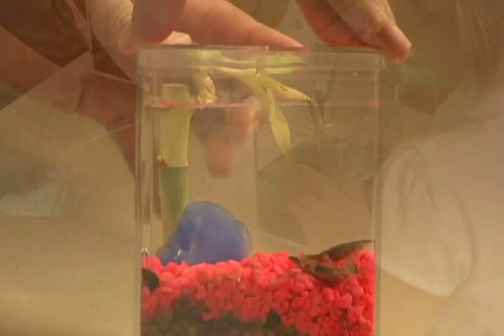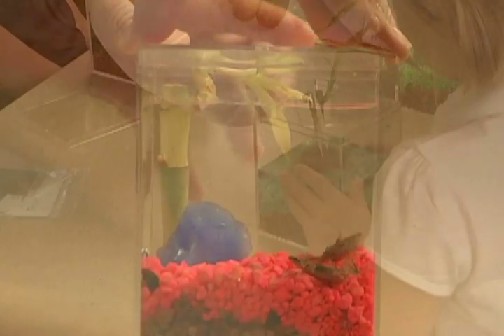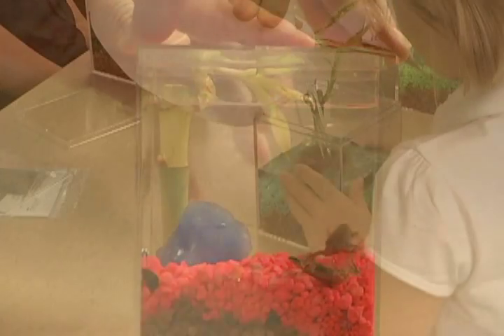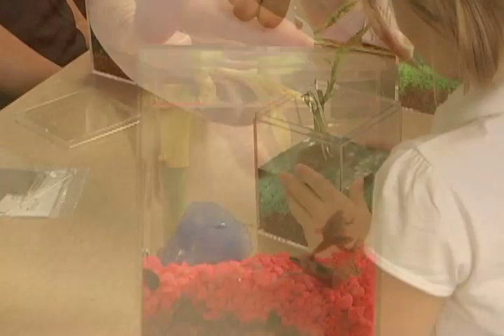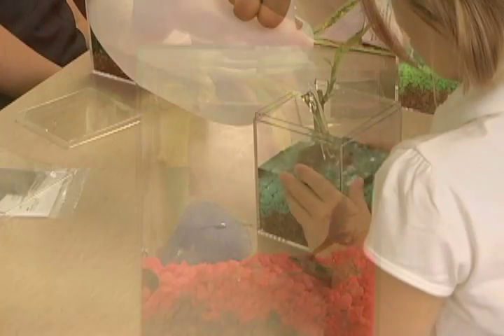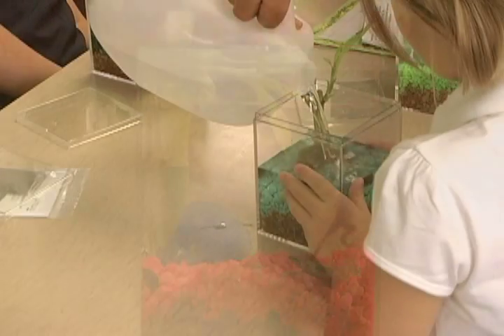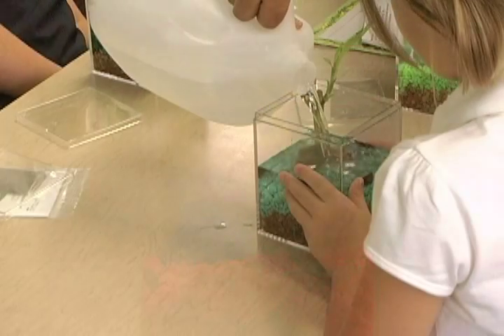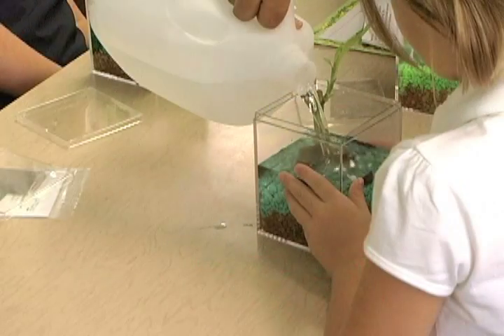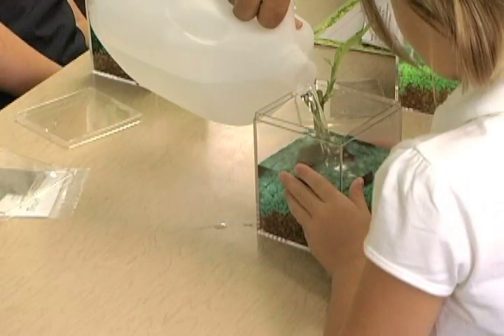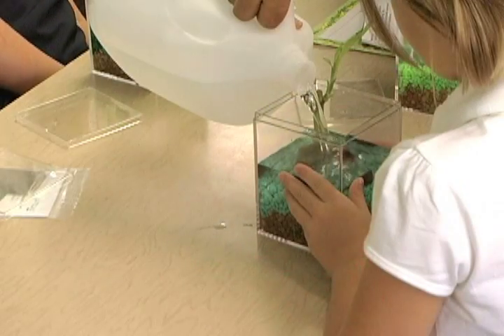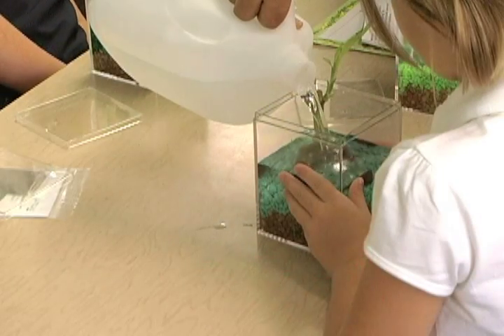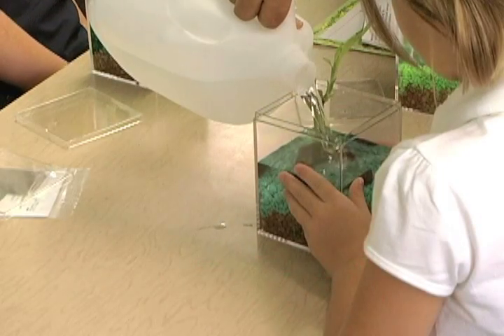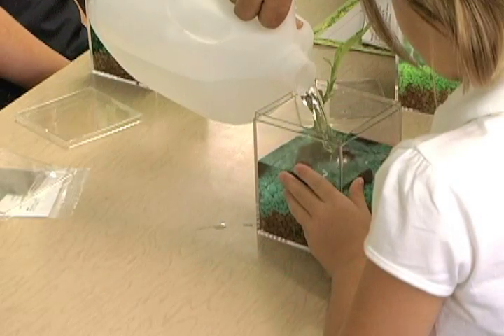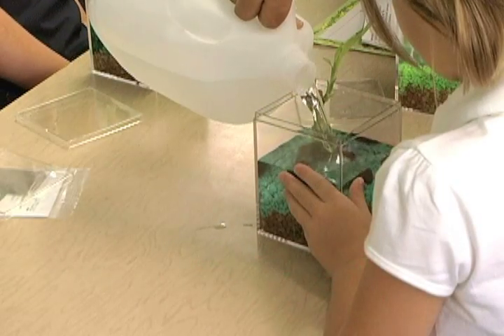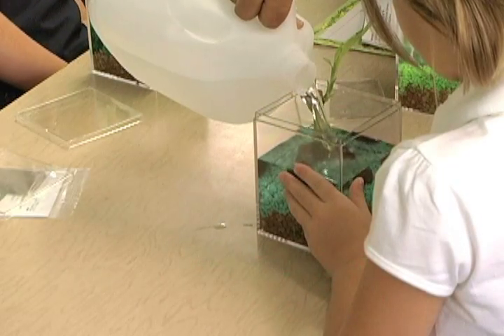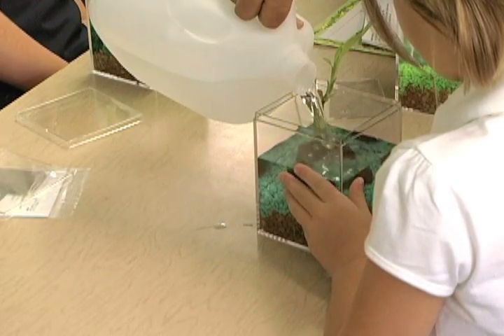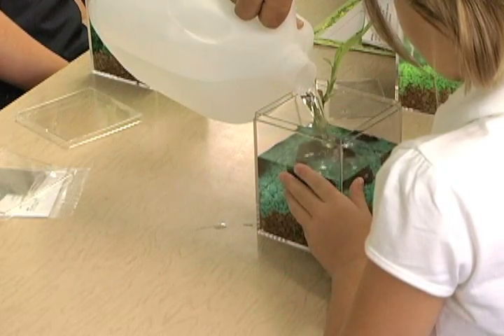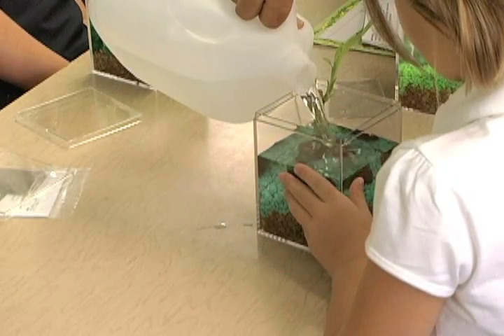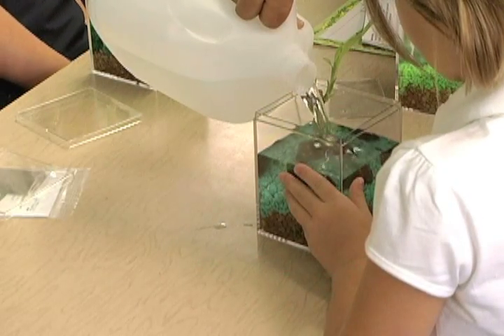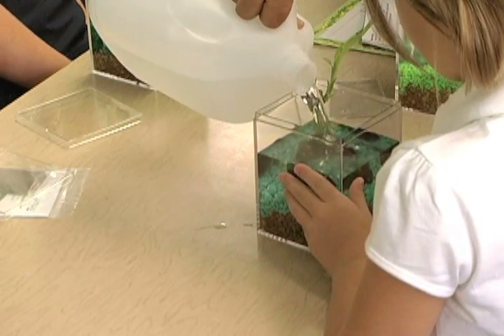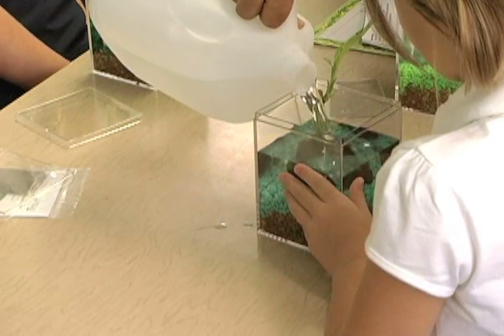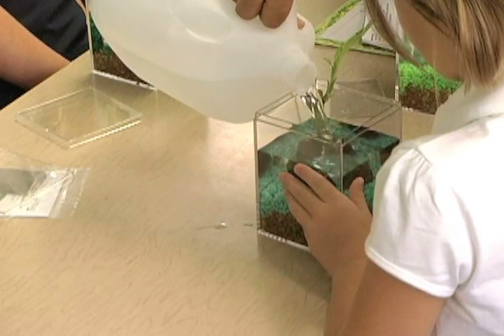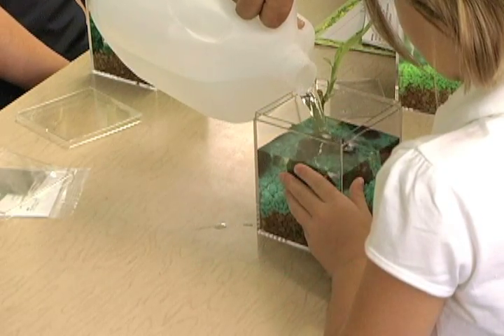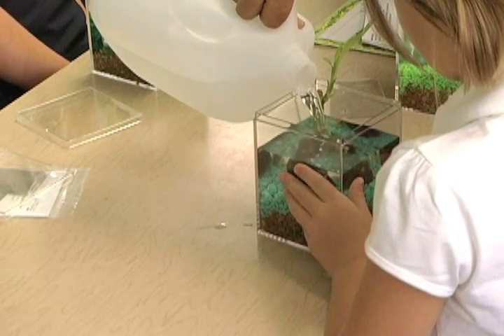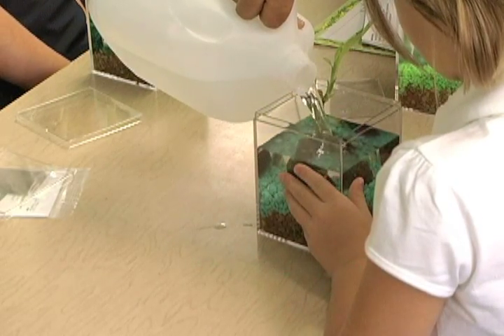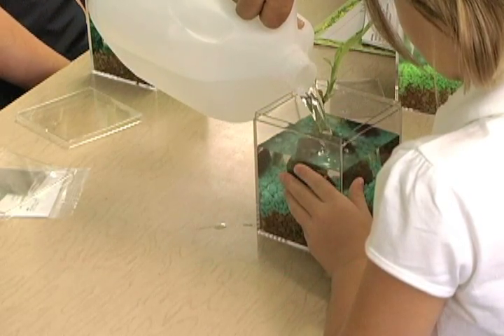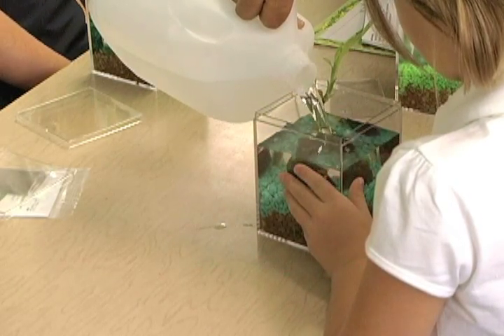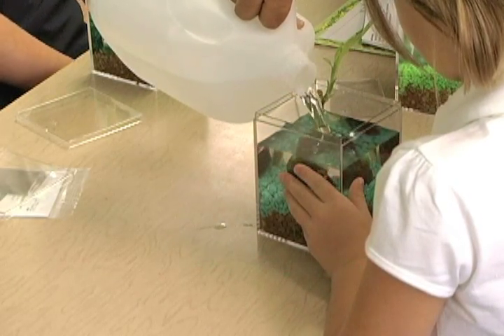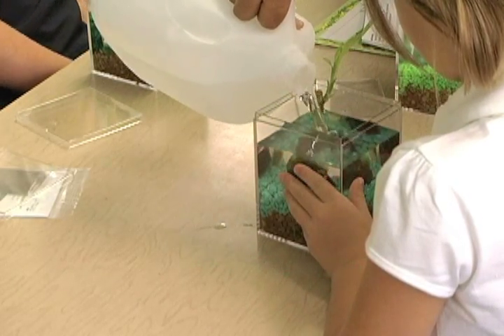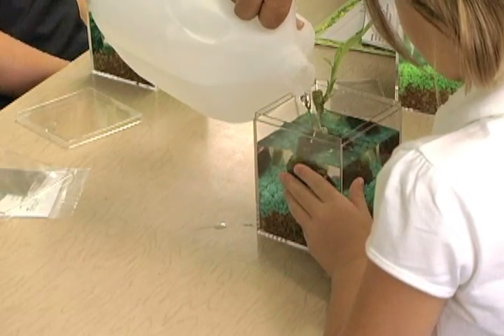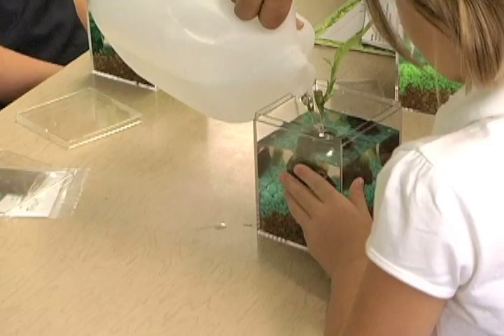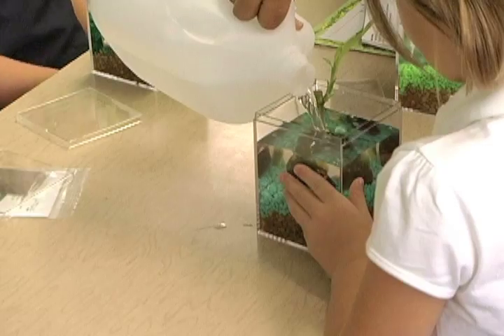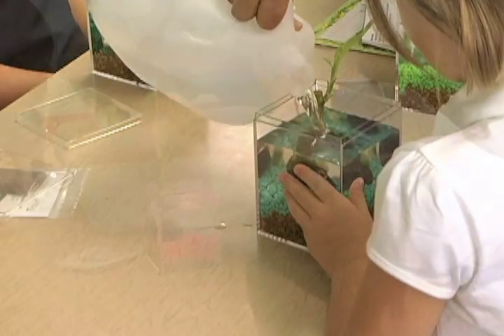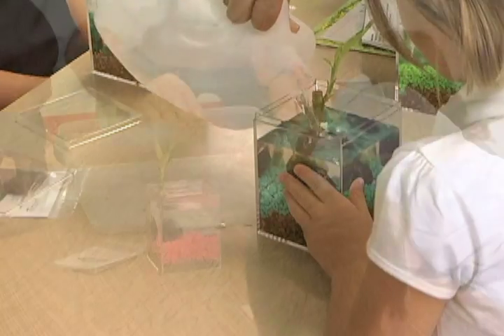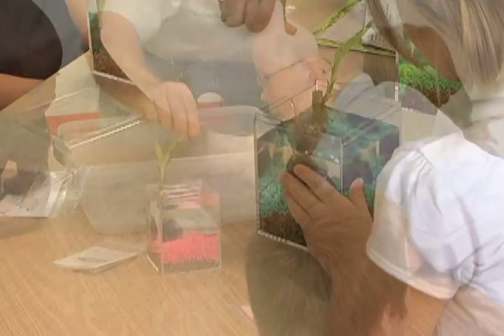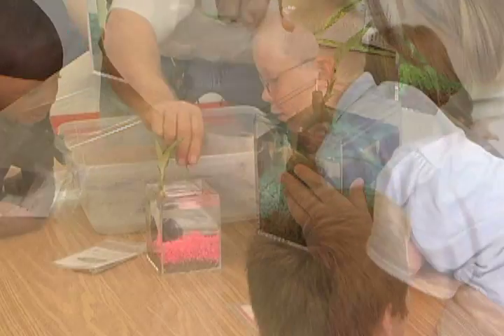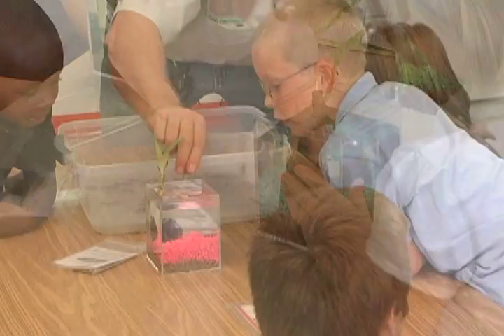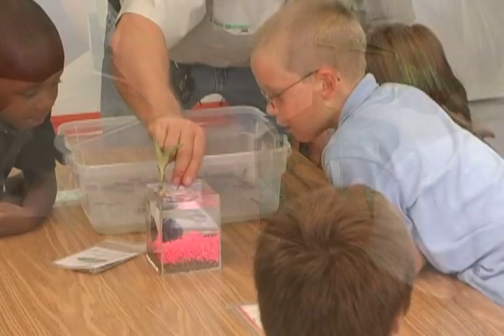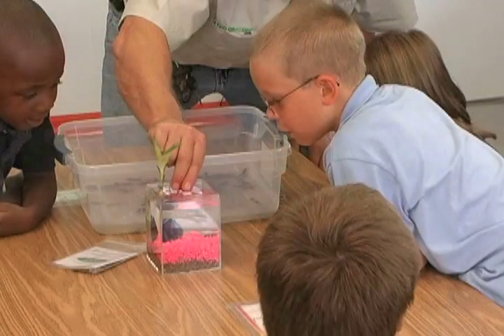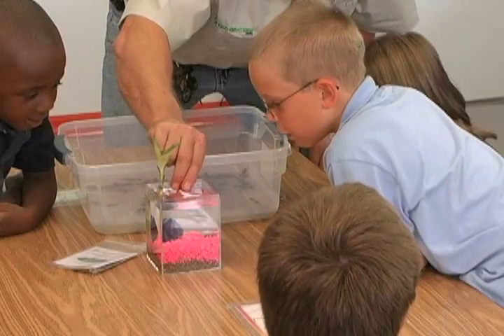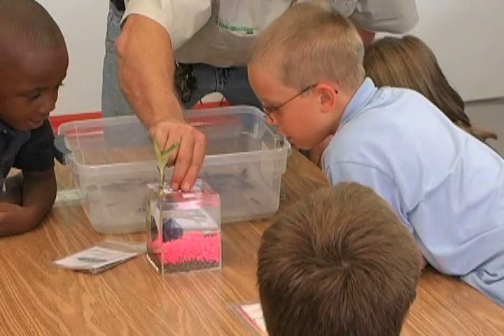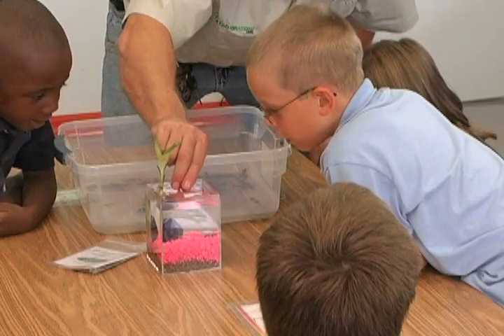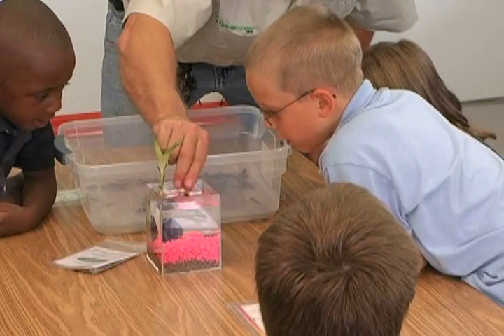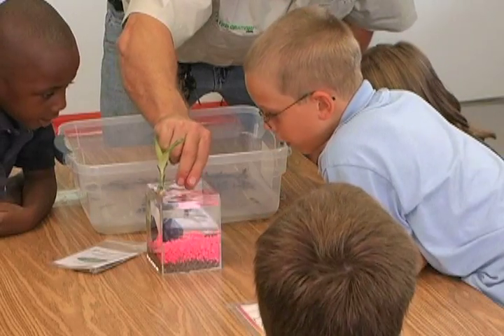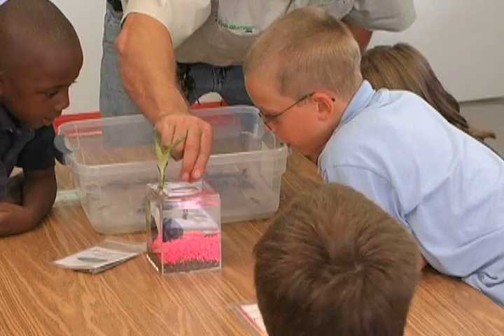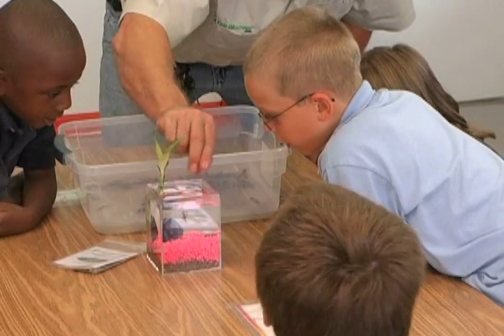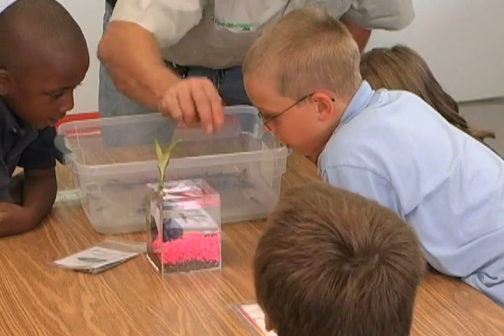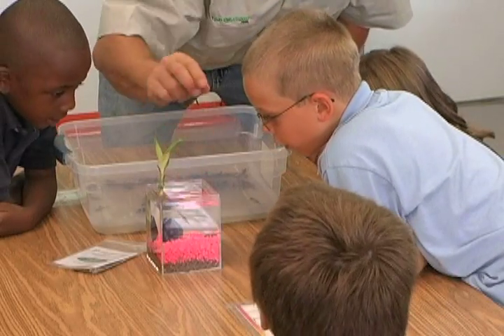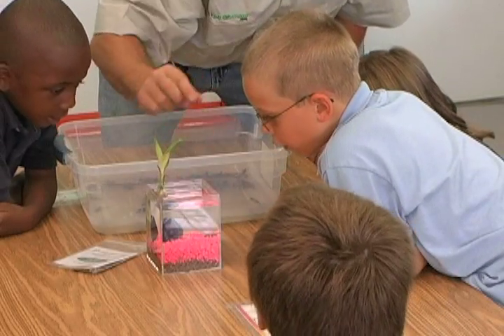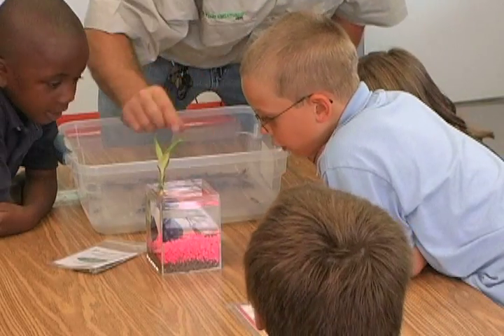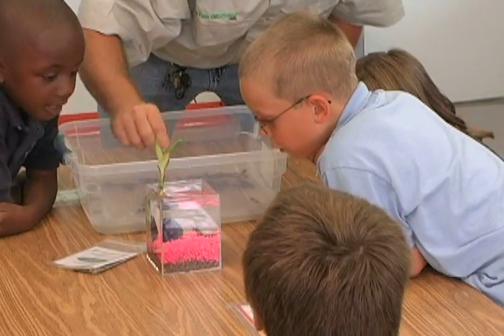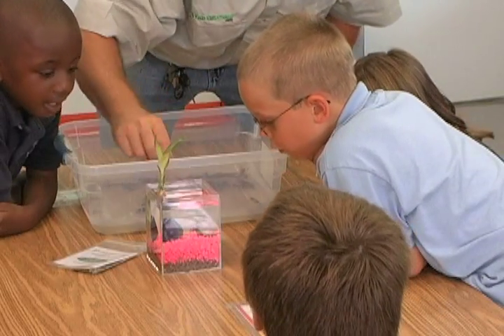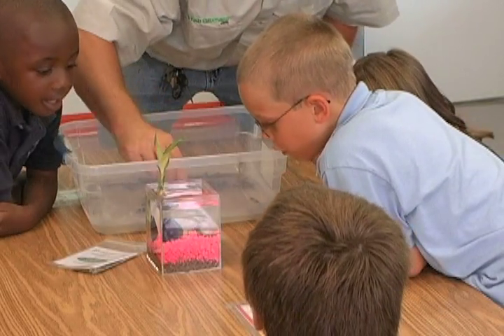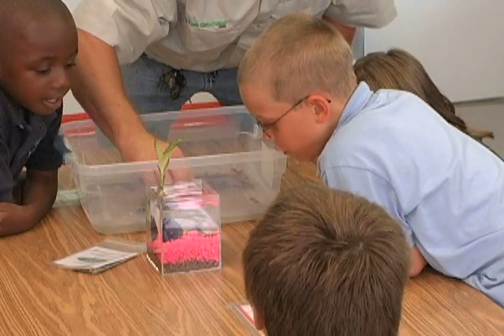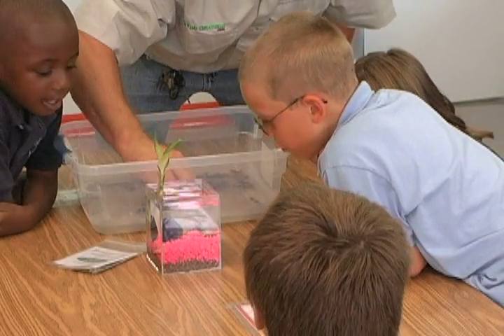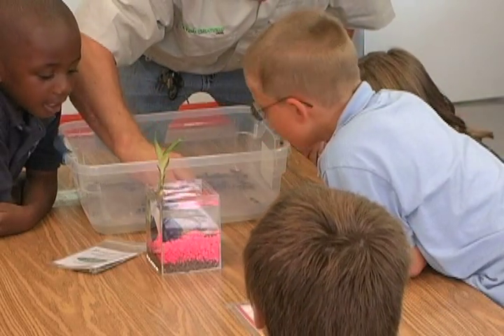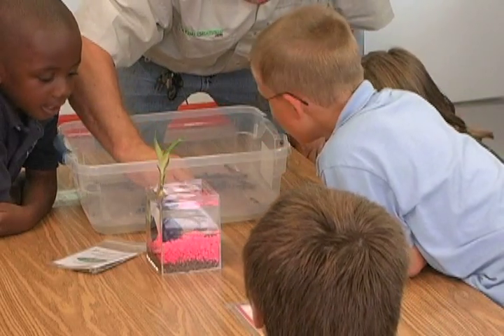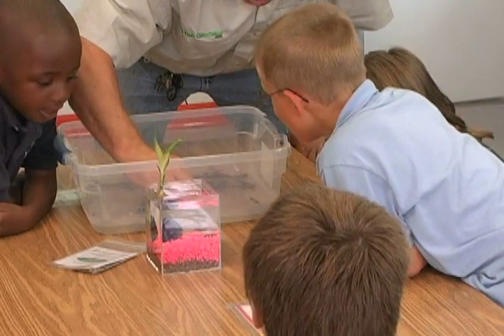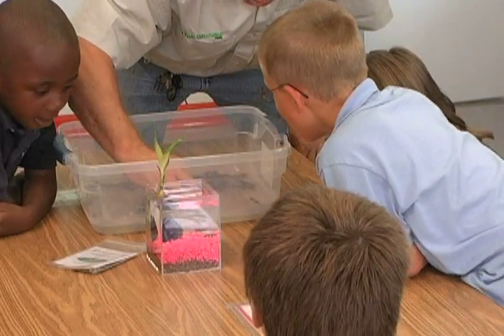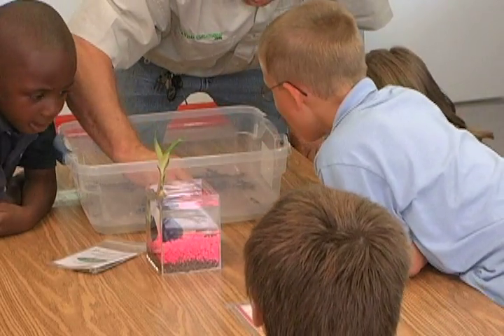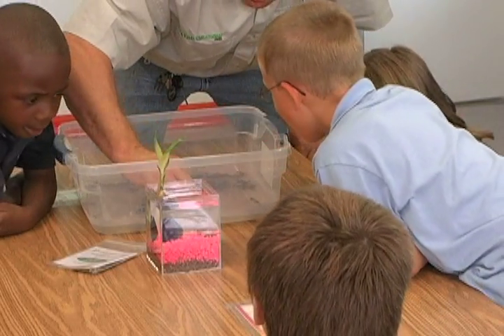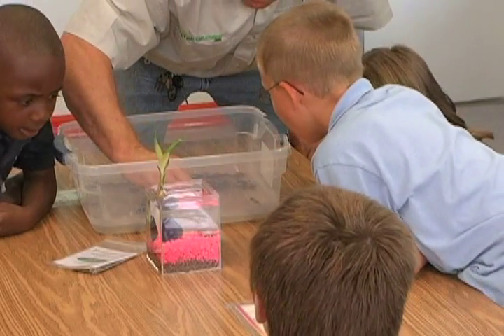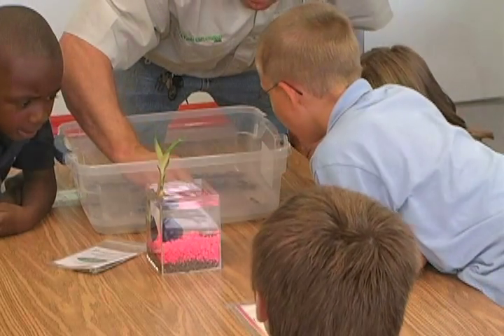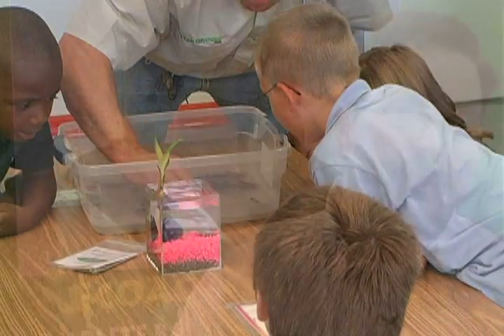The Eco-Aquarium, also known as the Mini Frog Aquarium, is the brainchild of the not-so-mad scientists at Wild Creations.